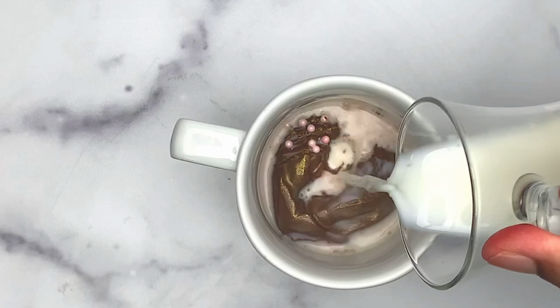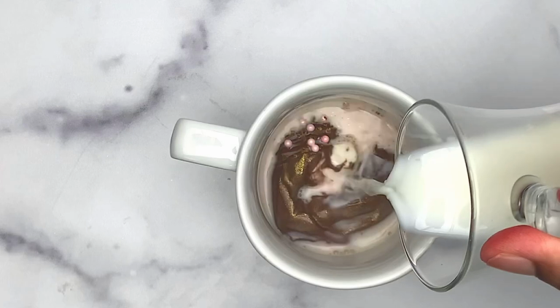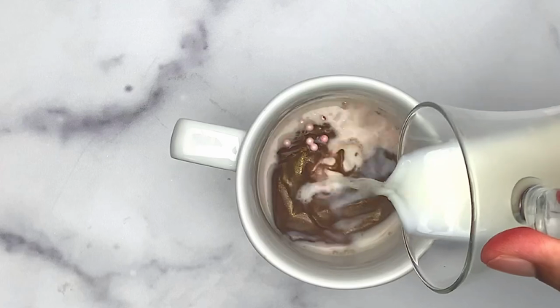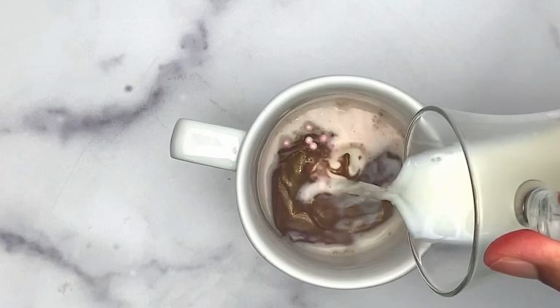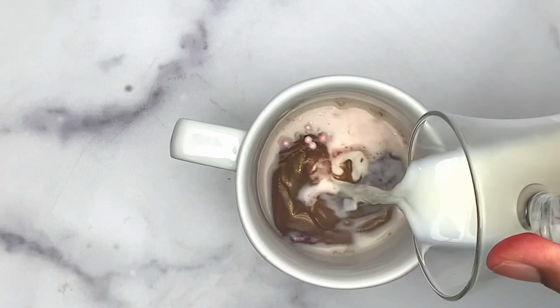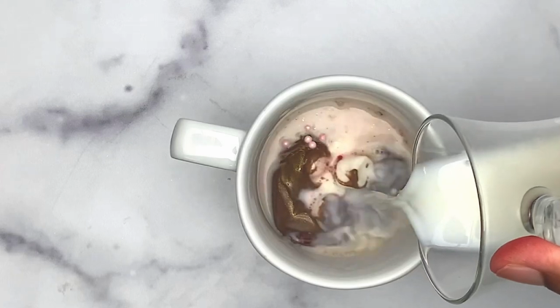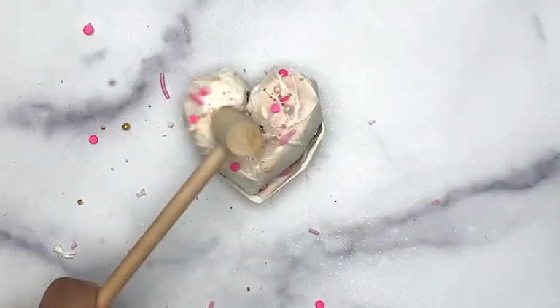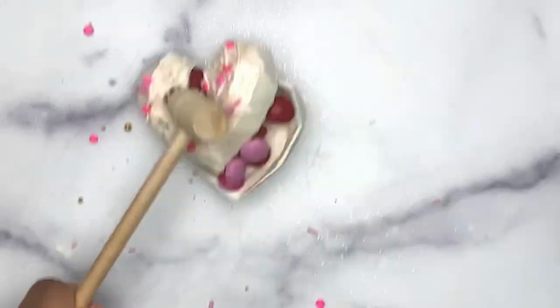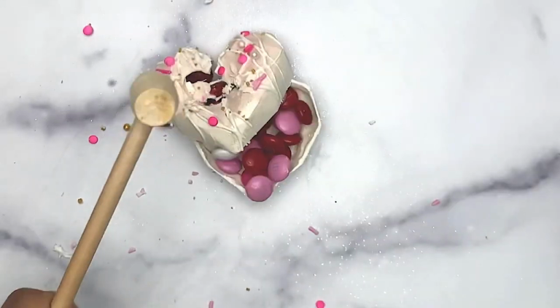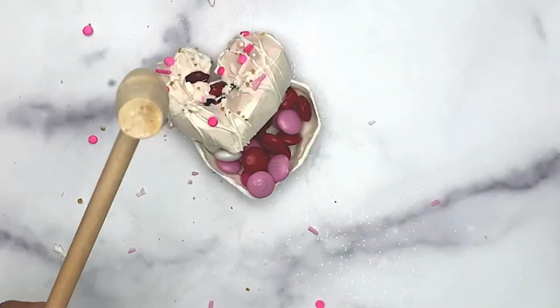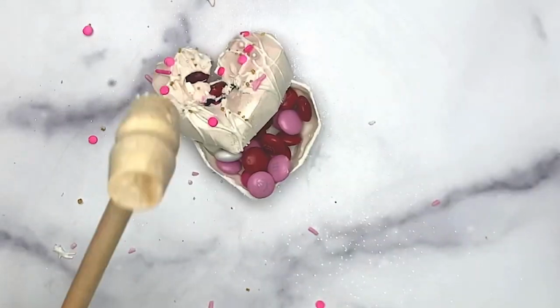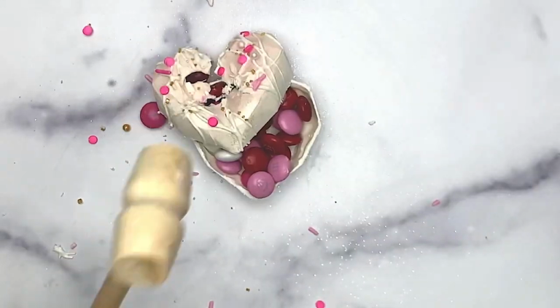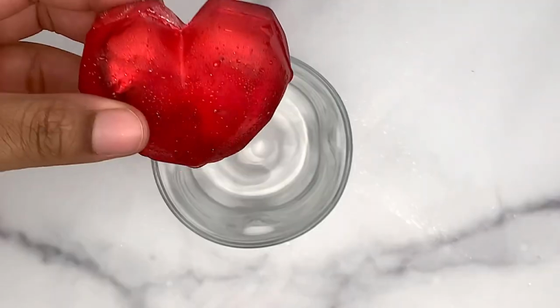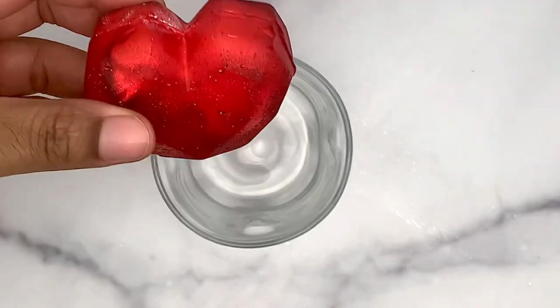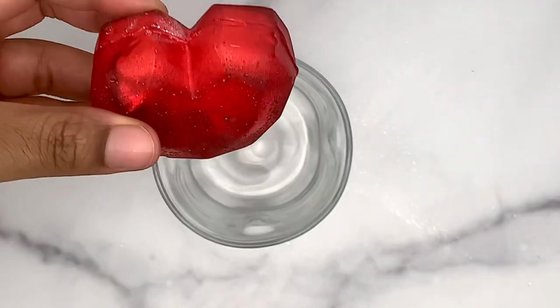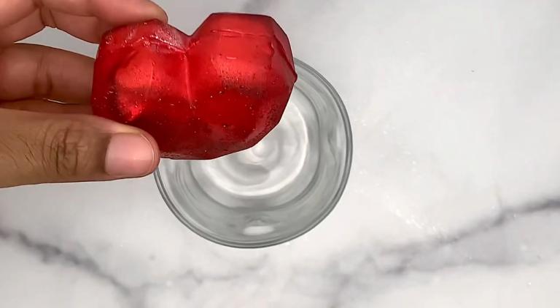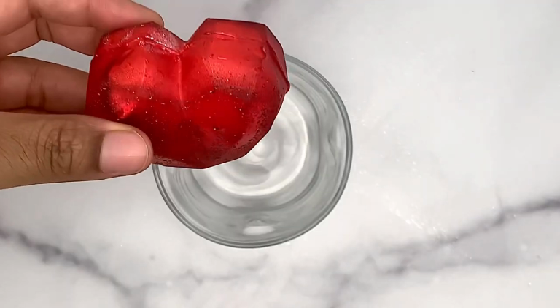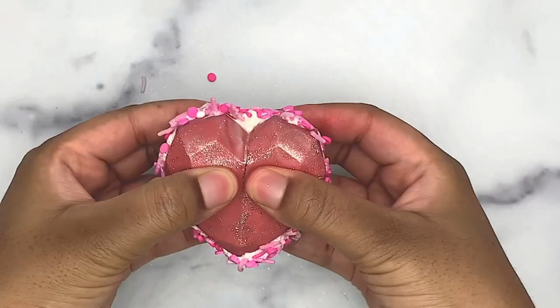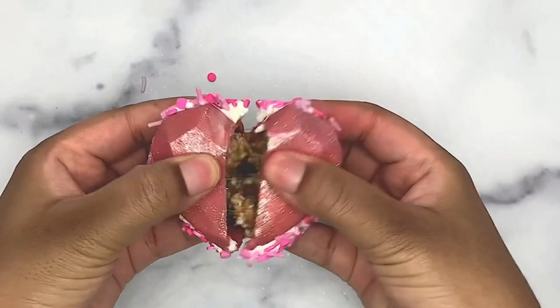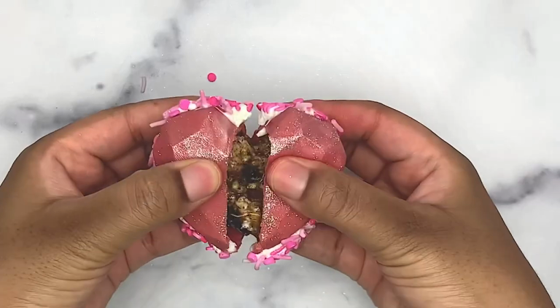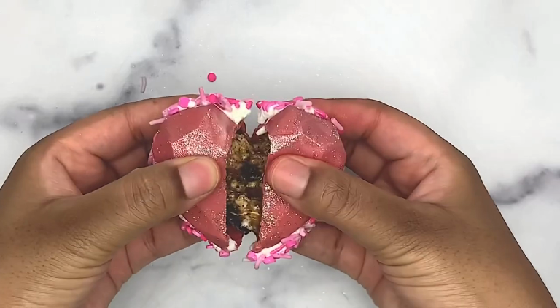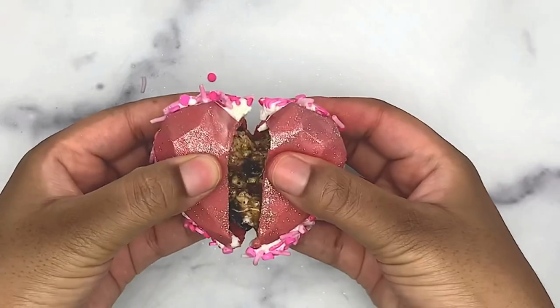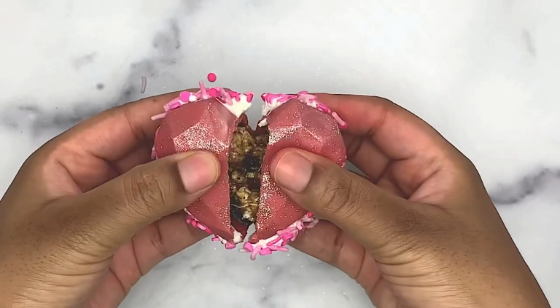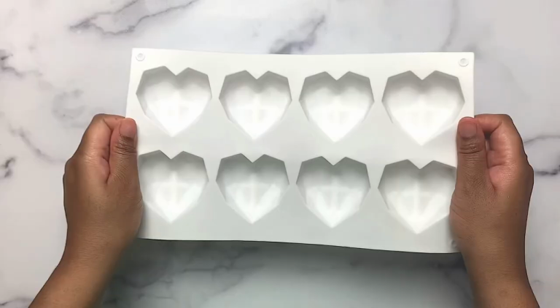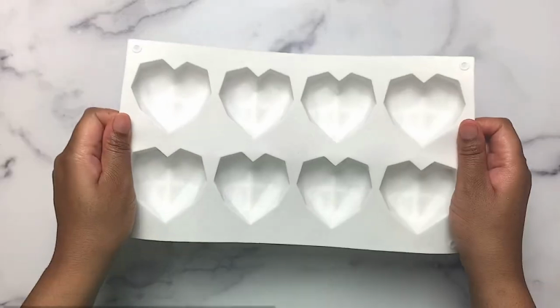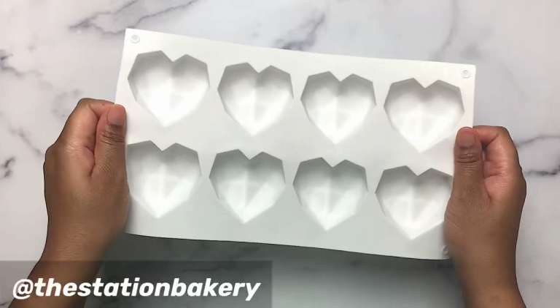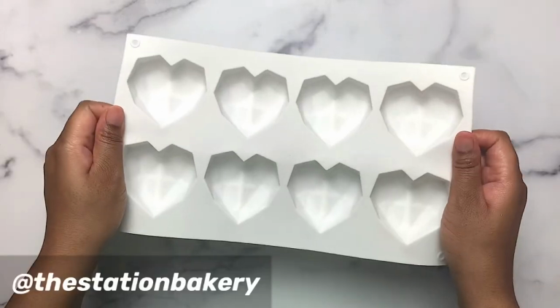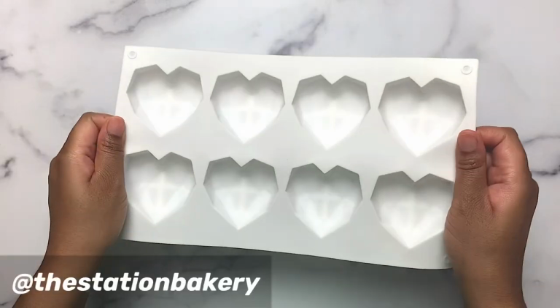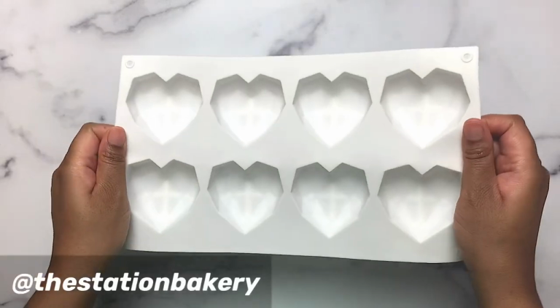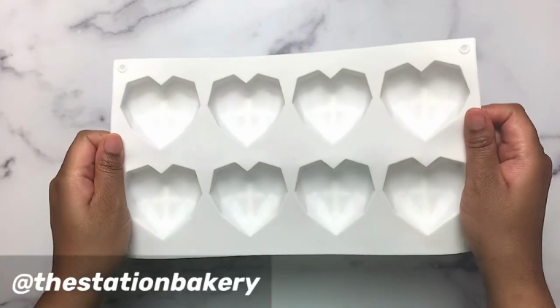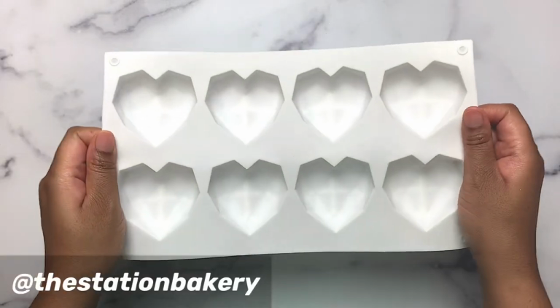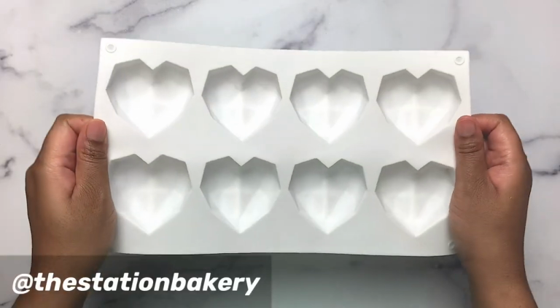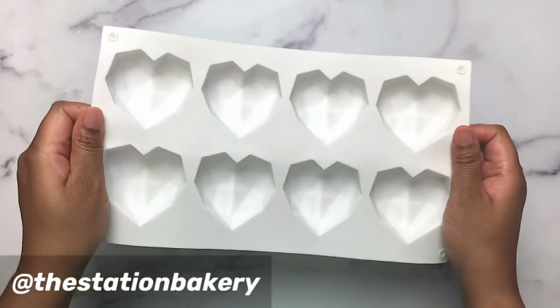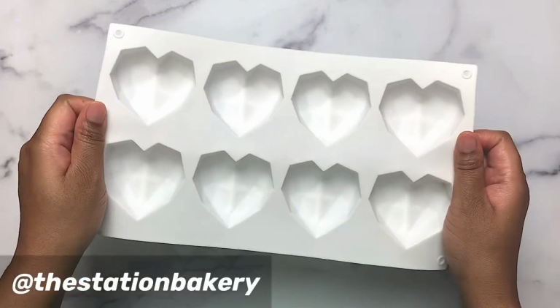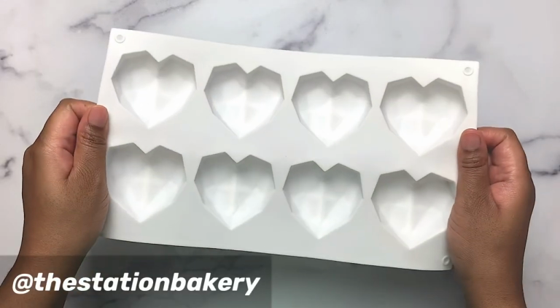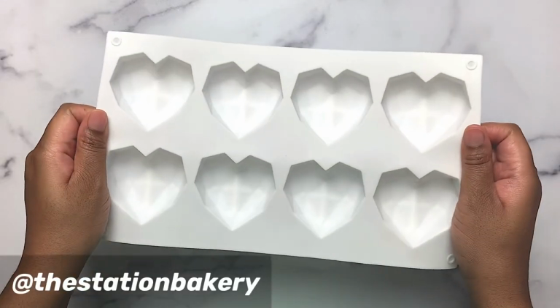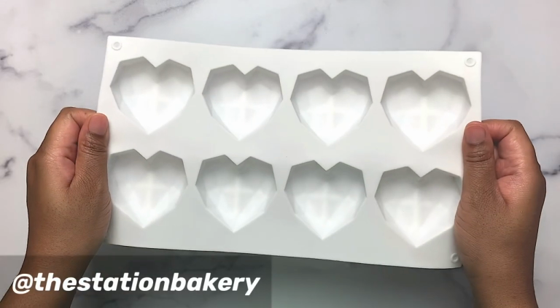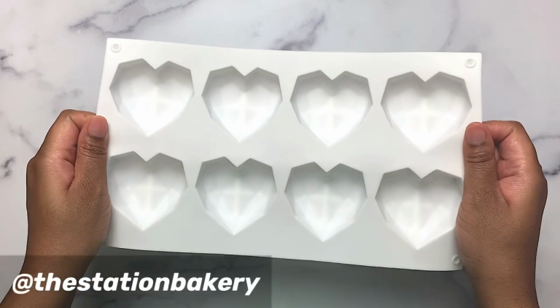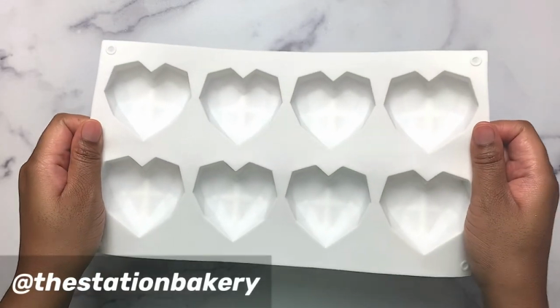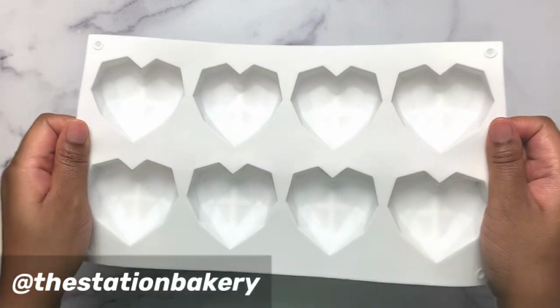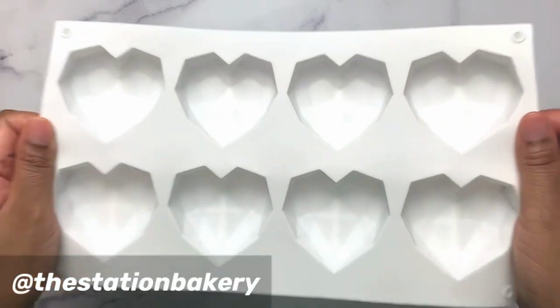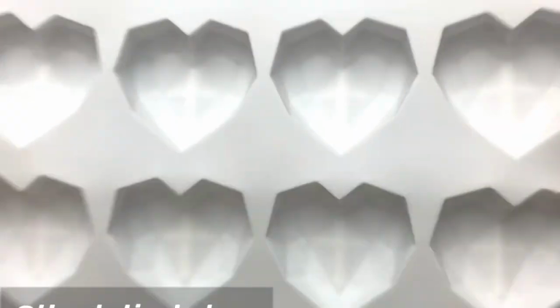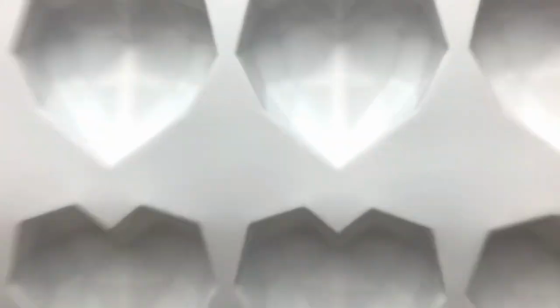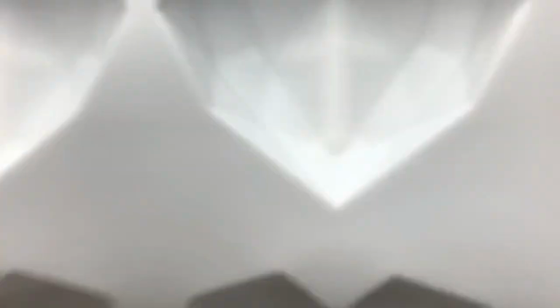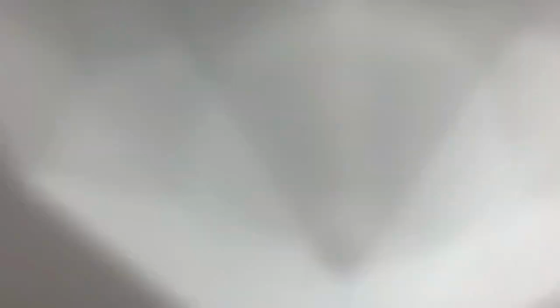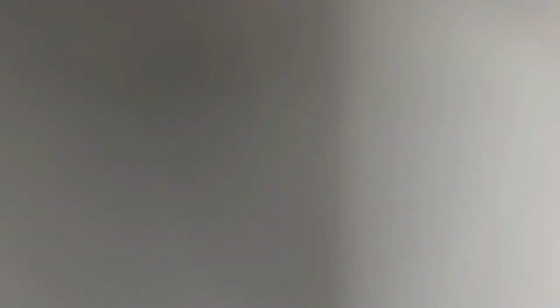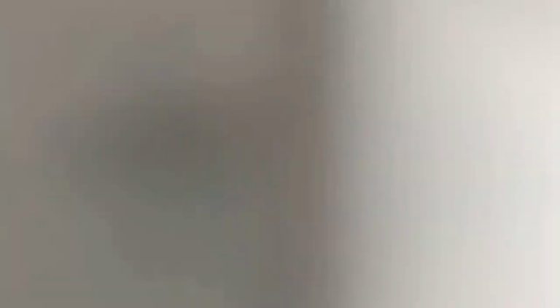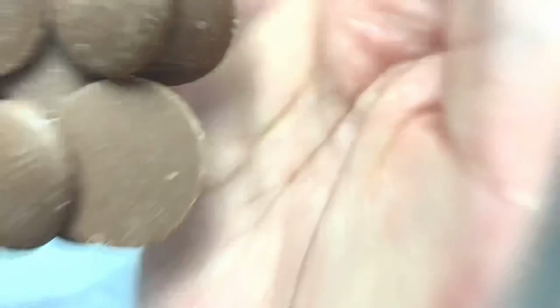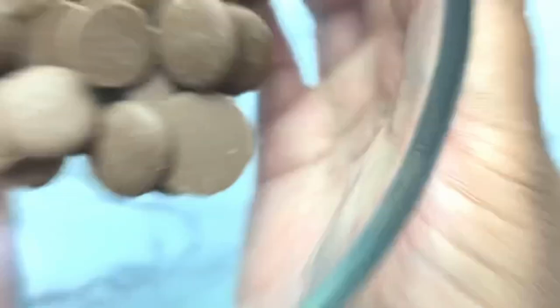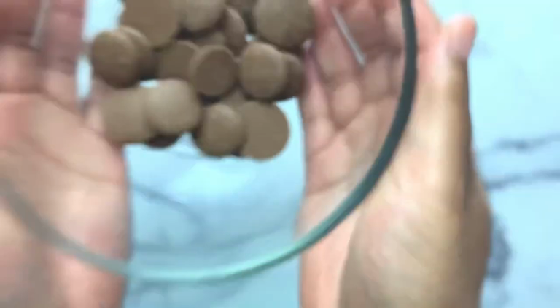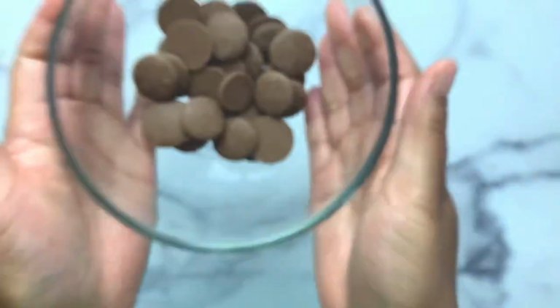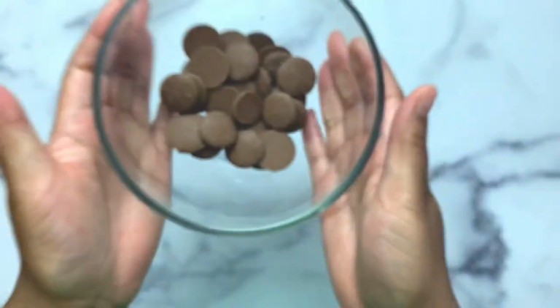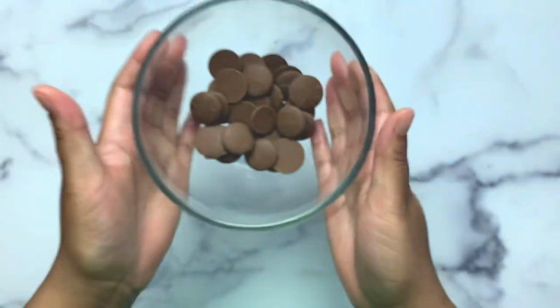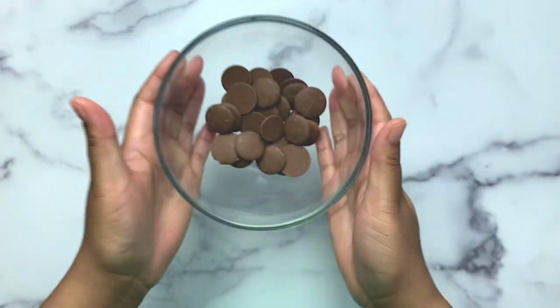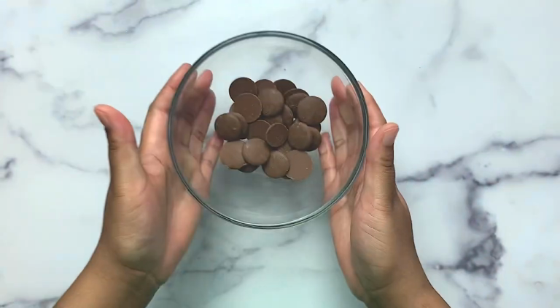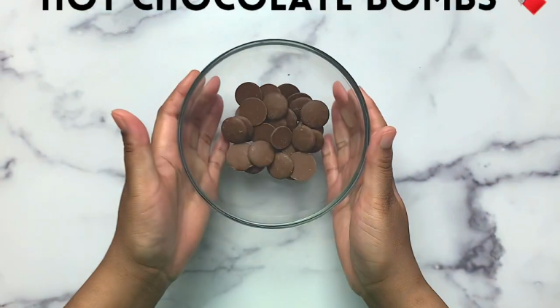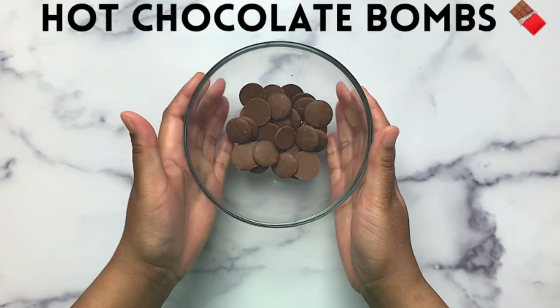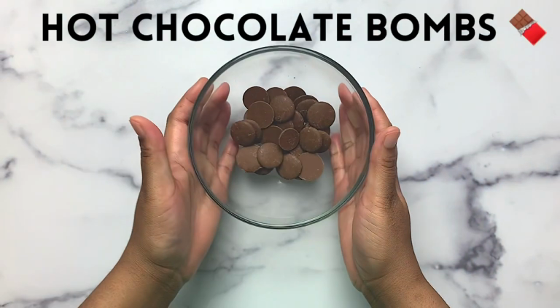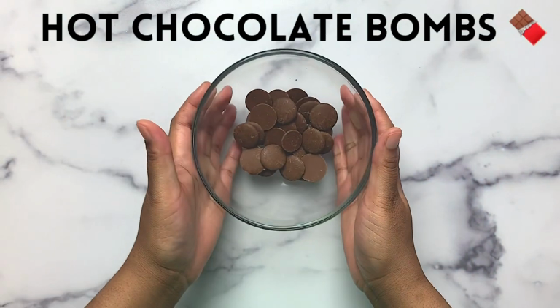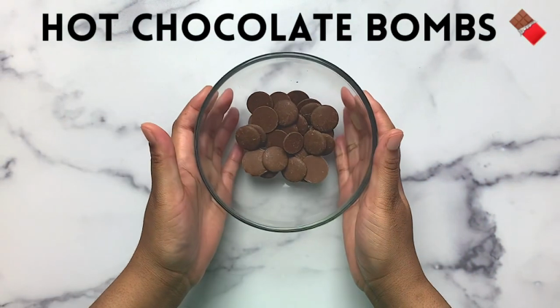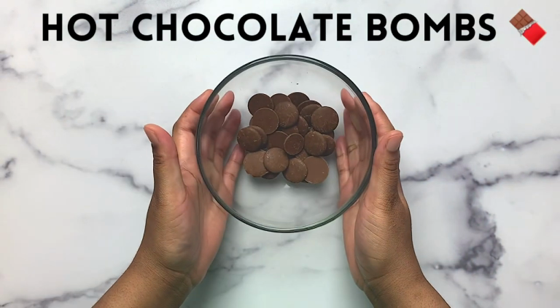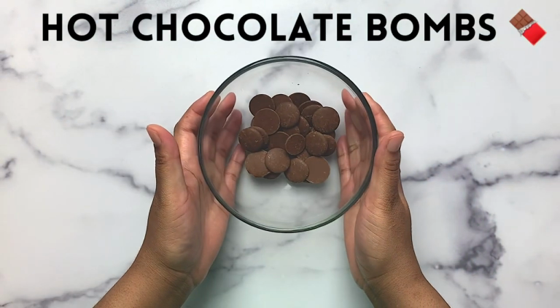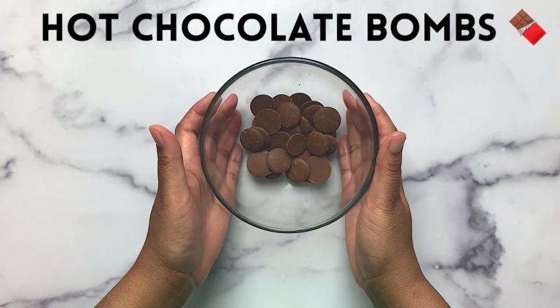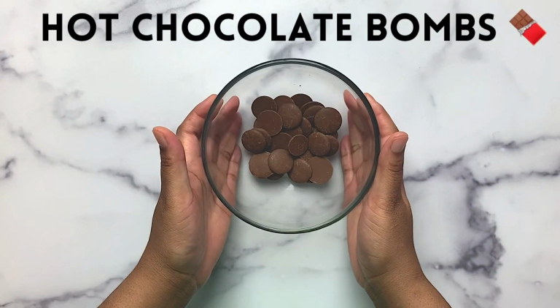Four ways to use your heart-shaped mold. Grab your heart-shaped mold and let's get started. First up: hot chocolate bombs.